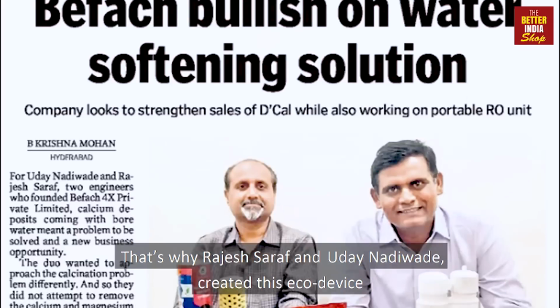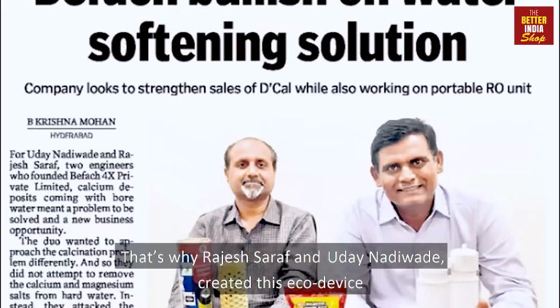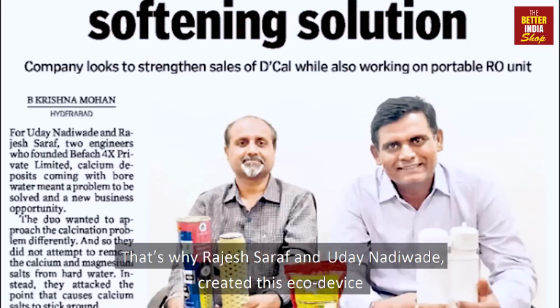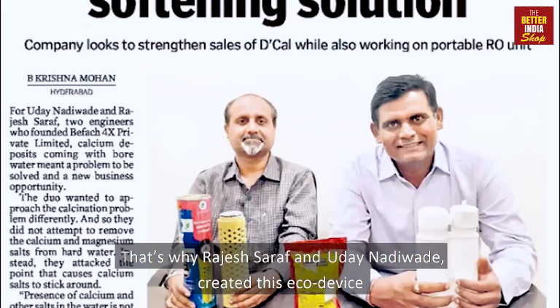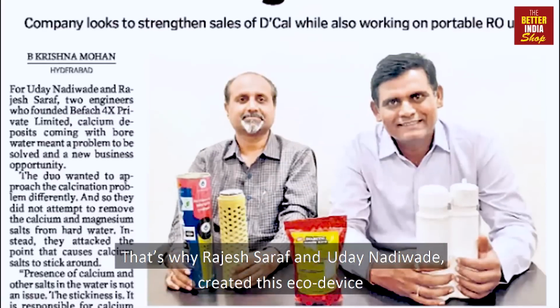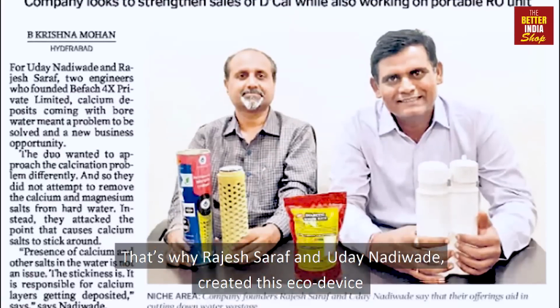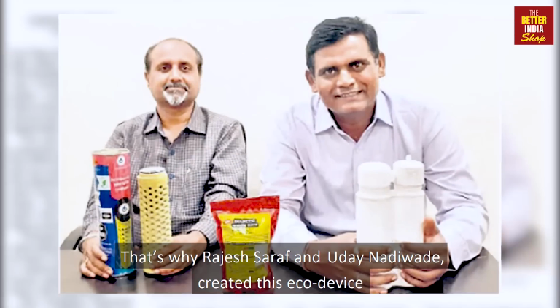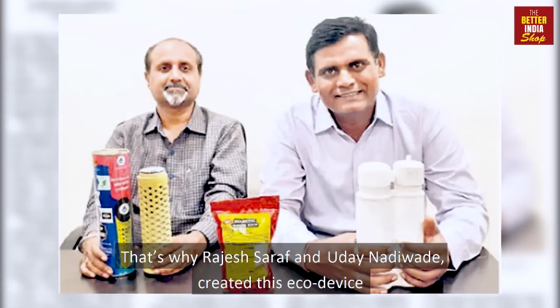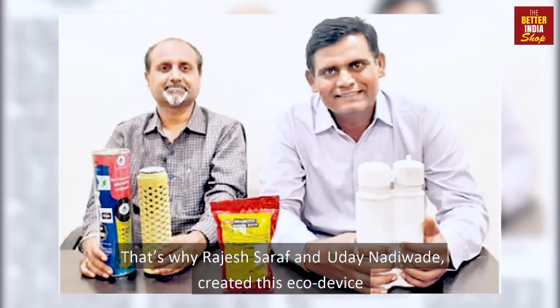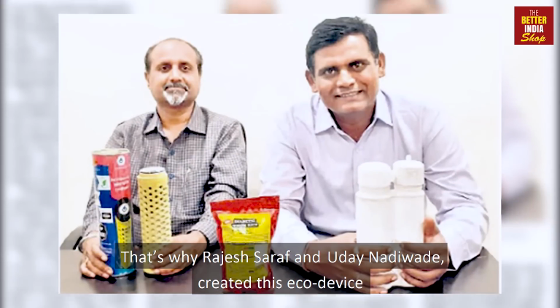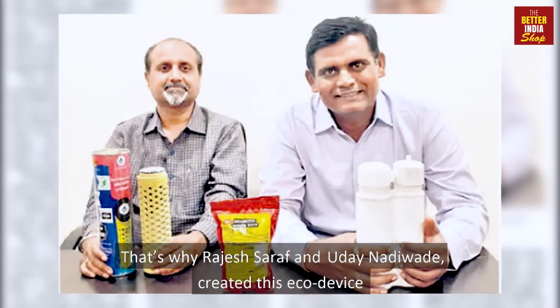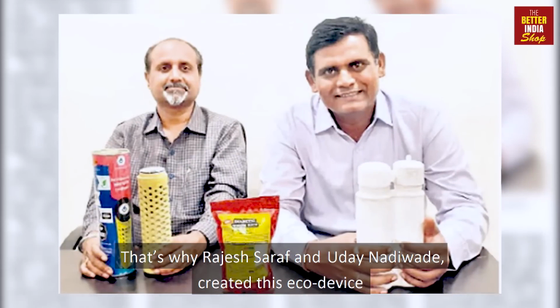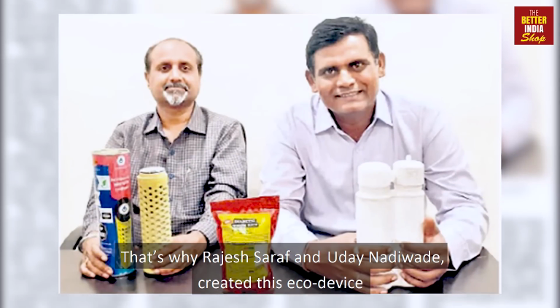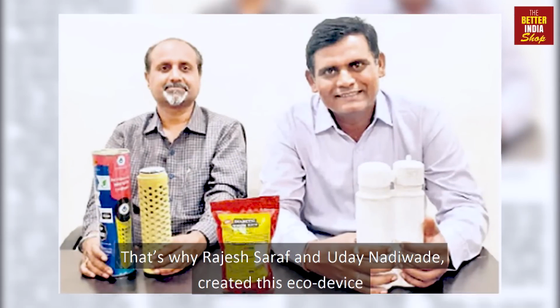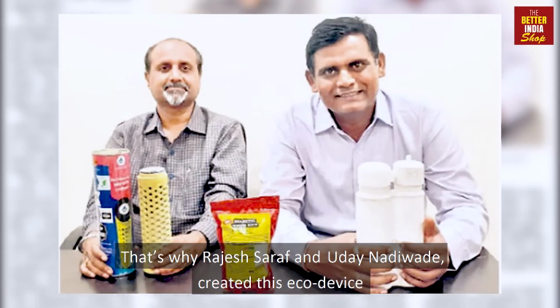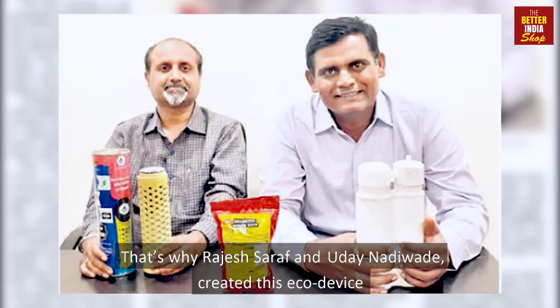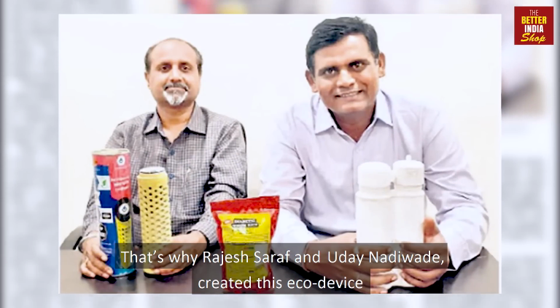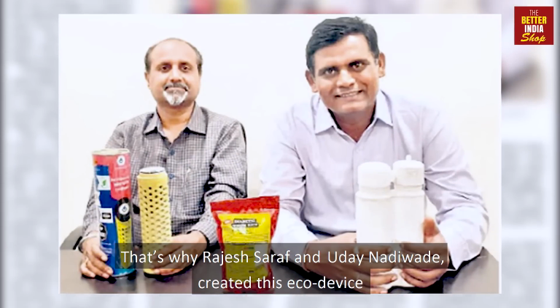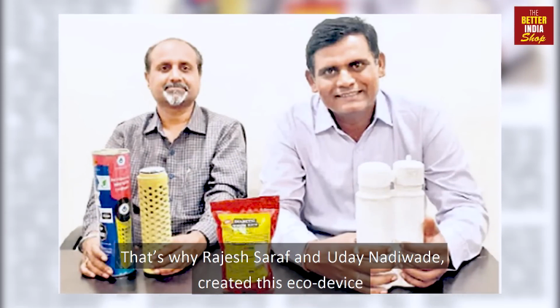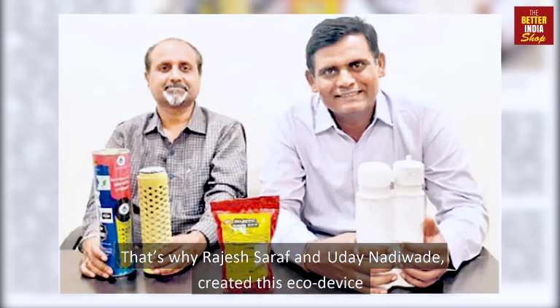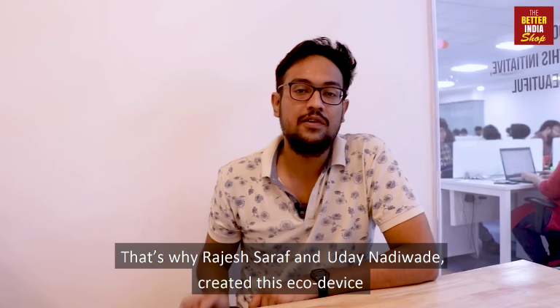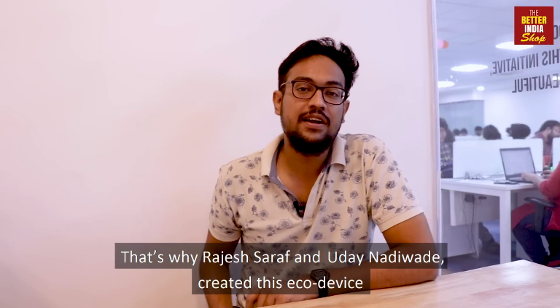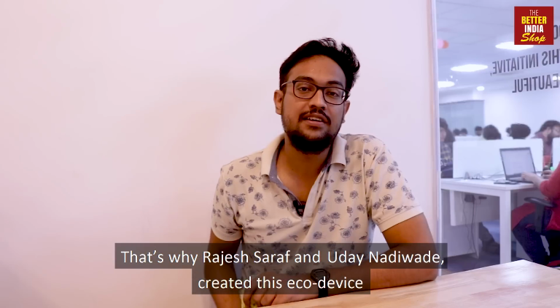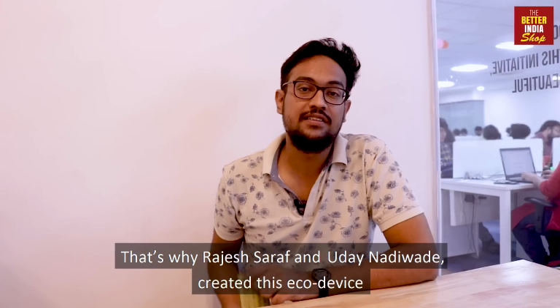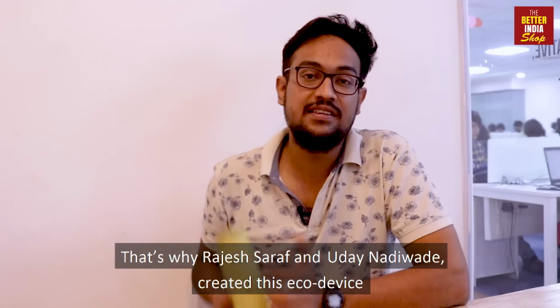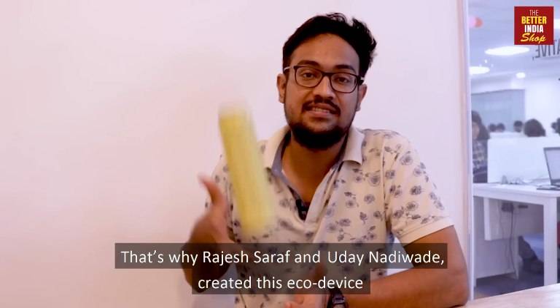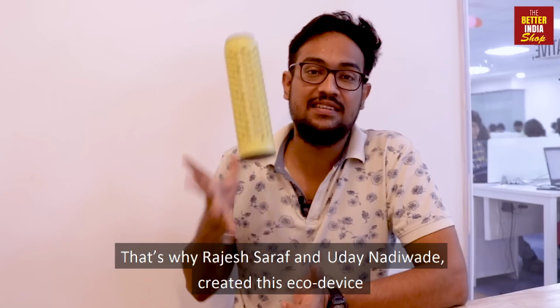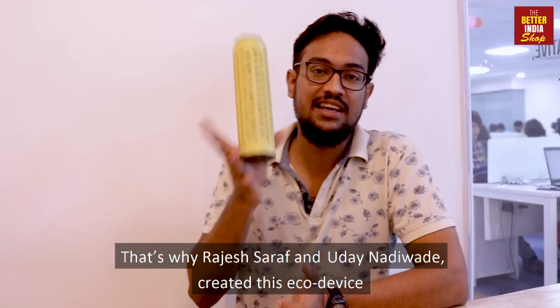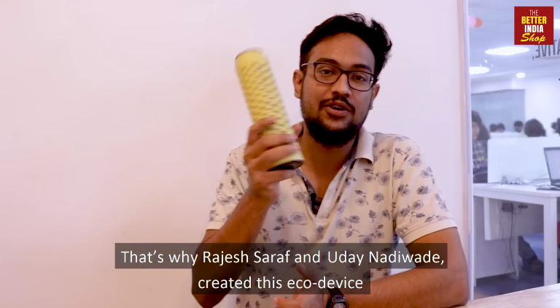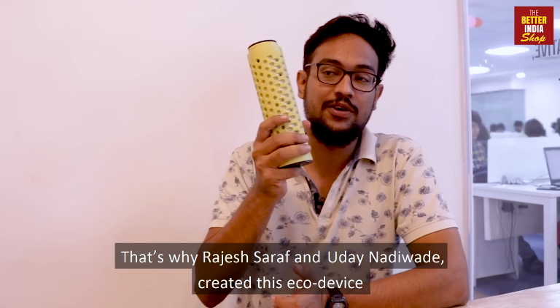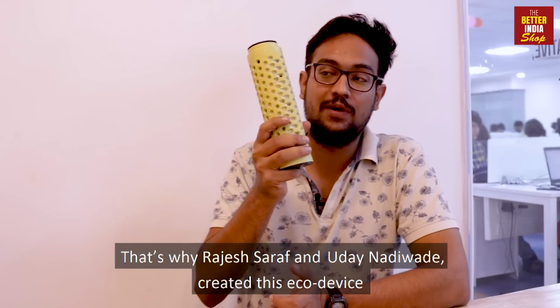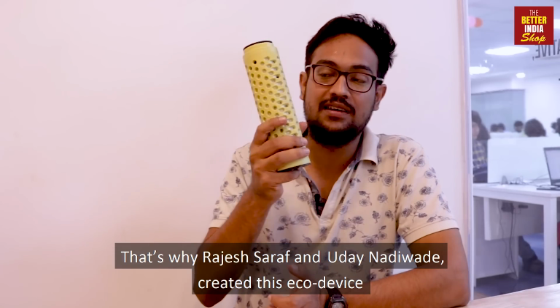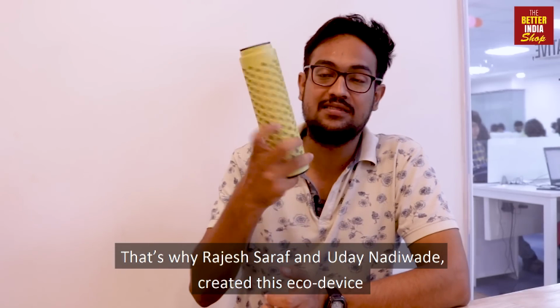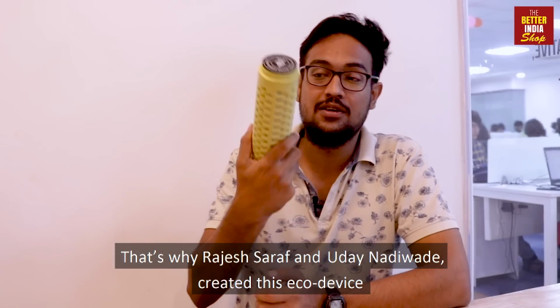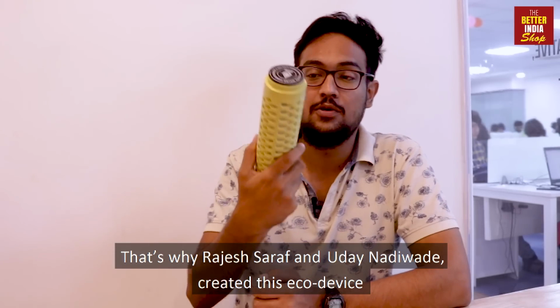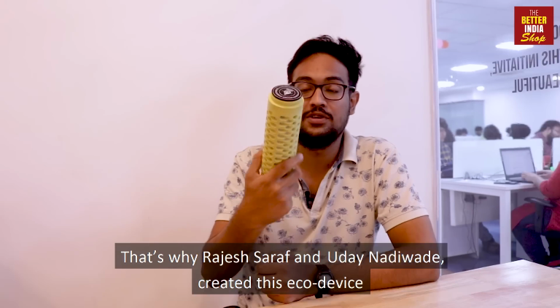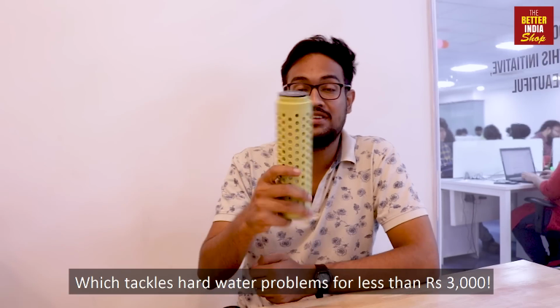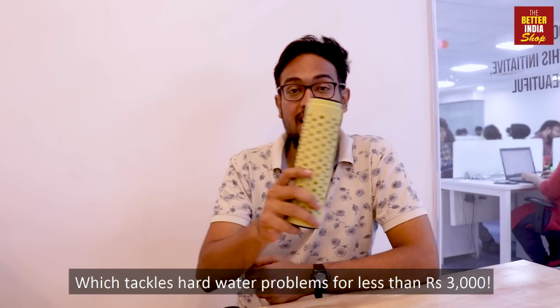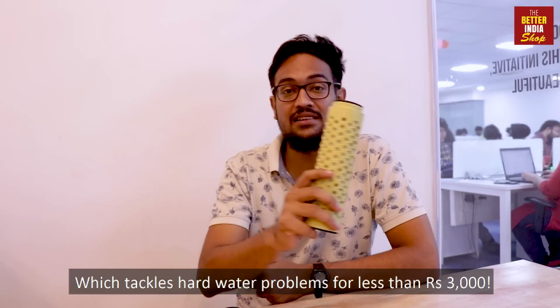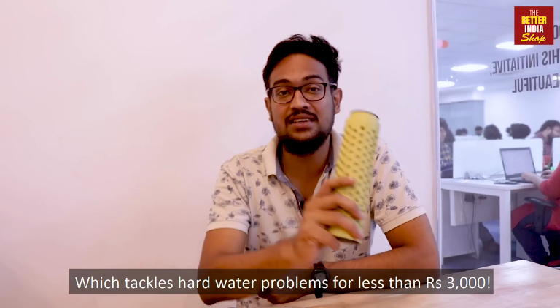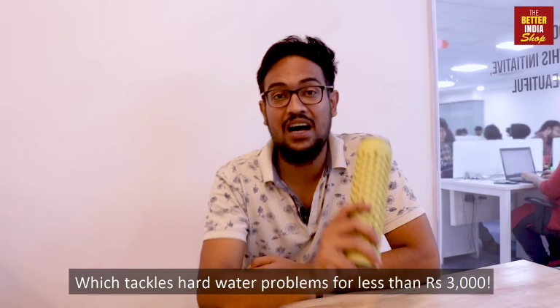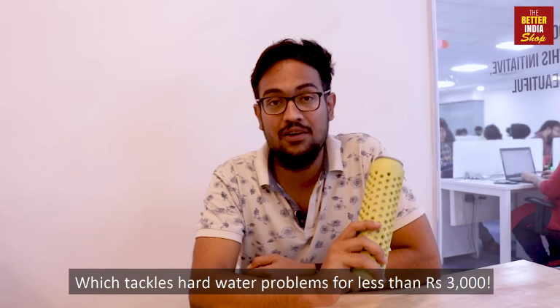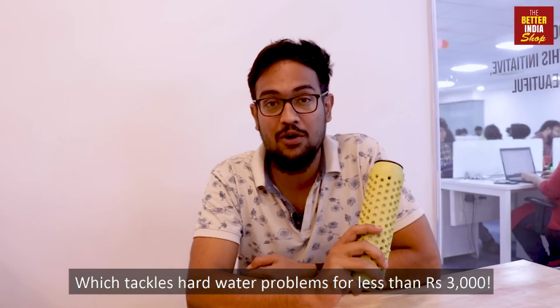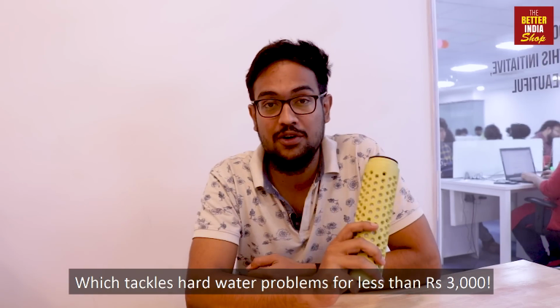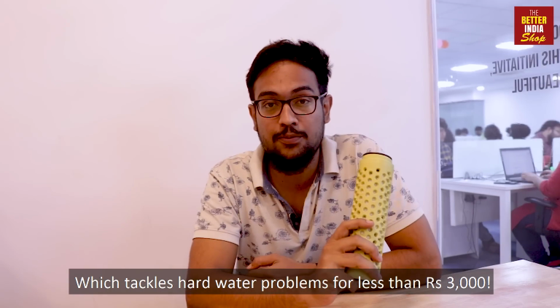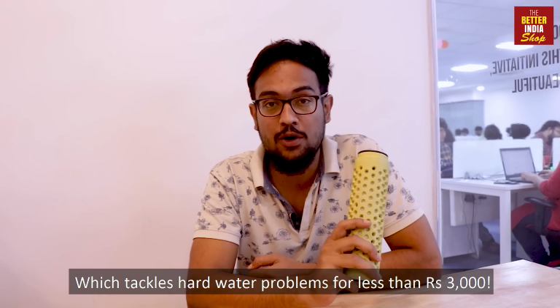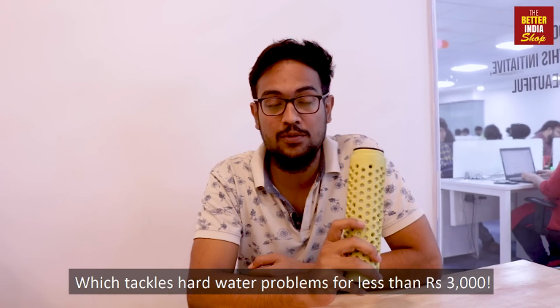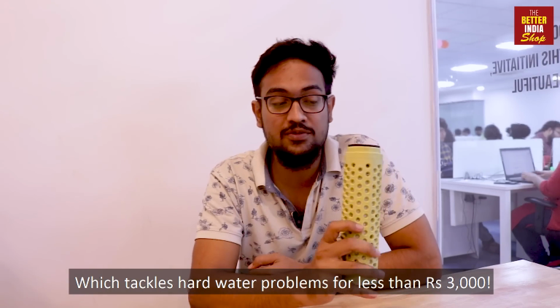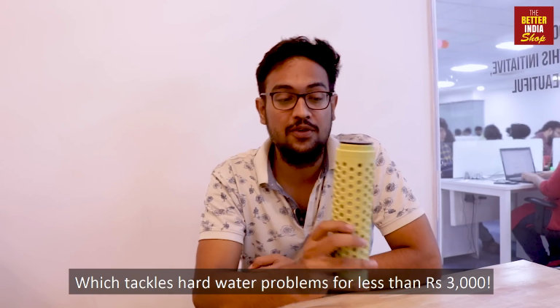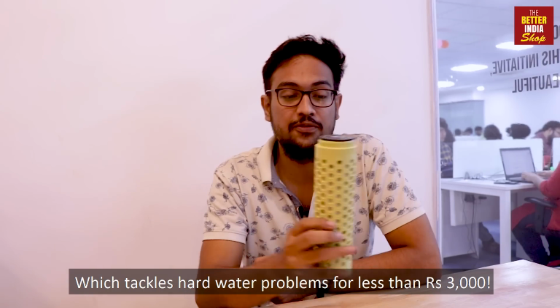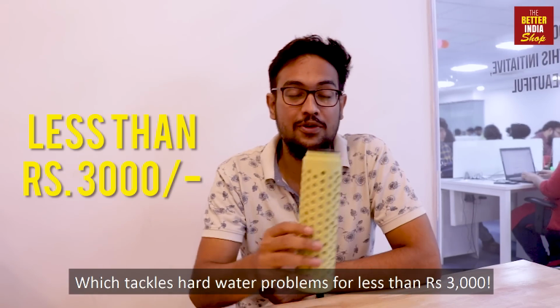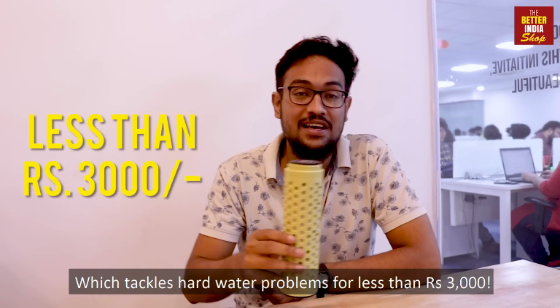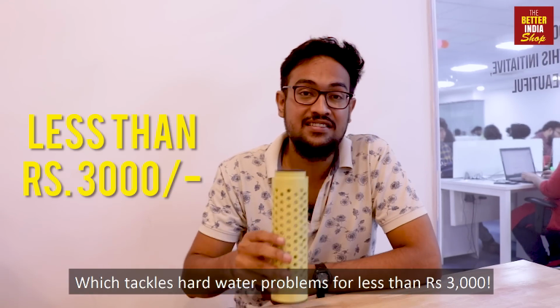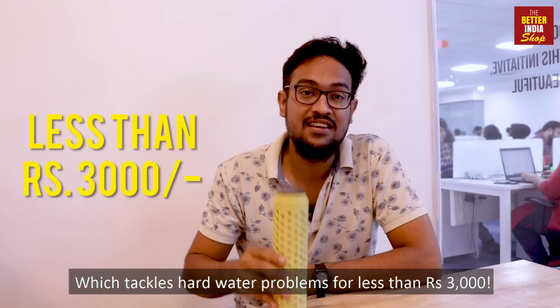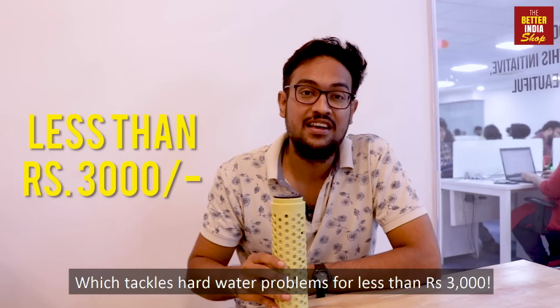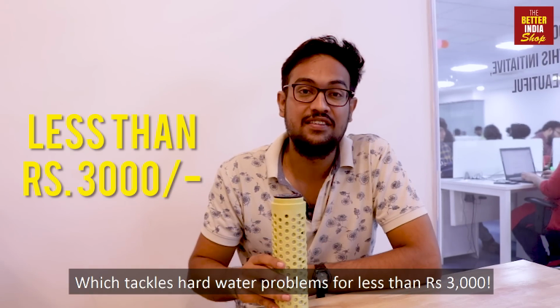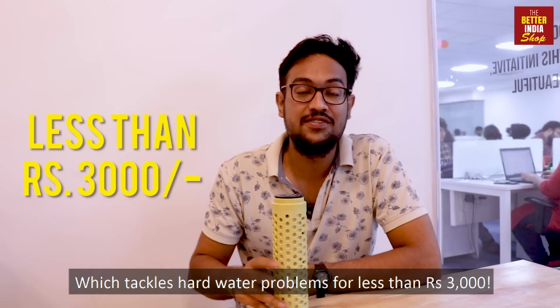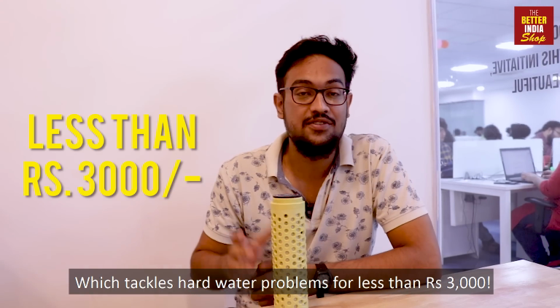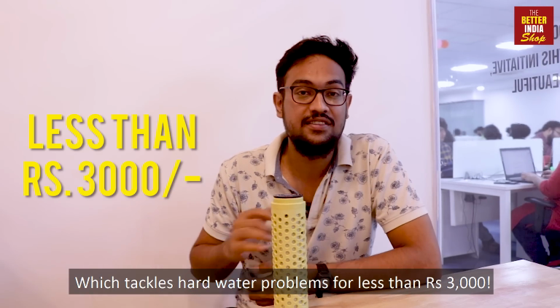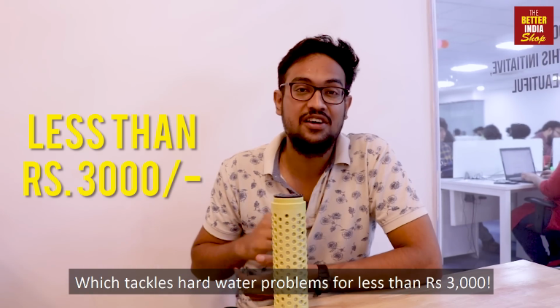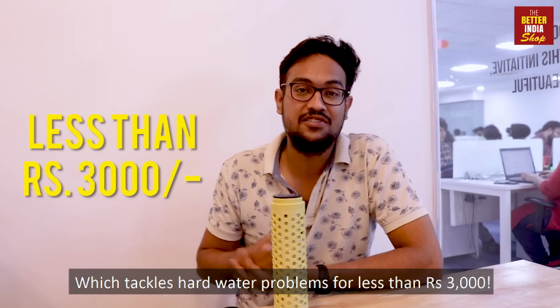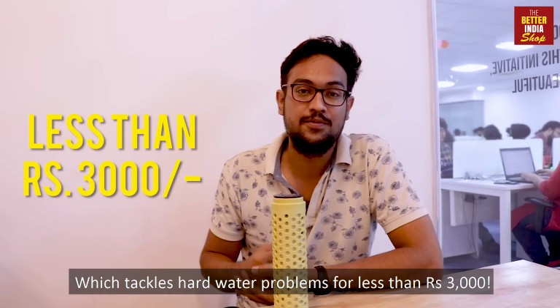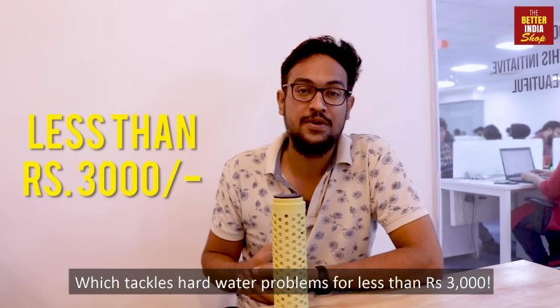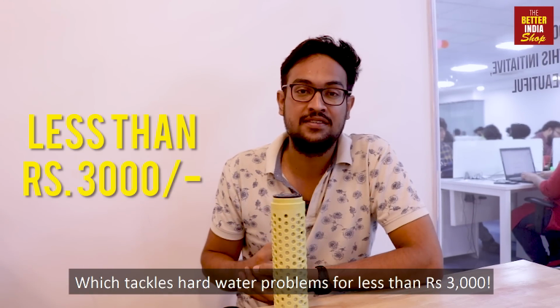That's why Rajesh Saraf and Huren Arivada created this eco-device, which tackles hard water problems for less than 3000 rupees.